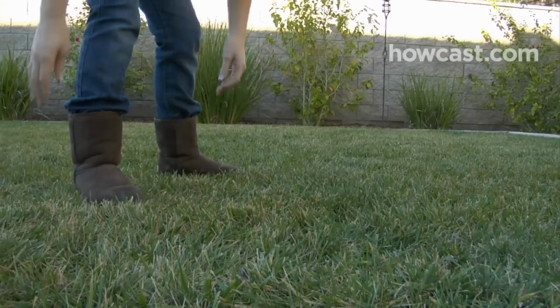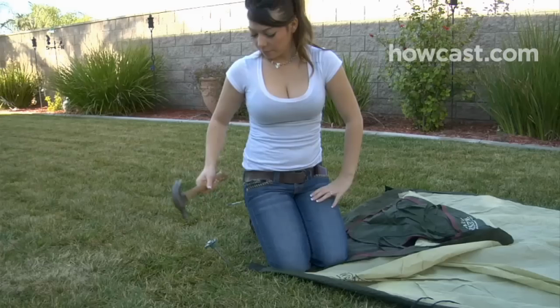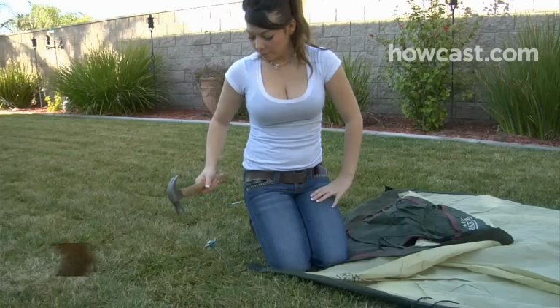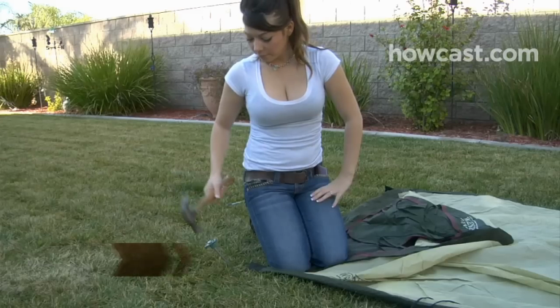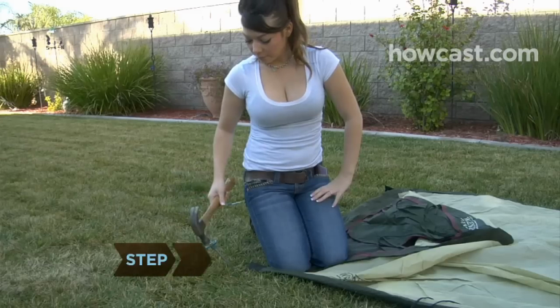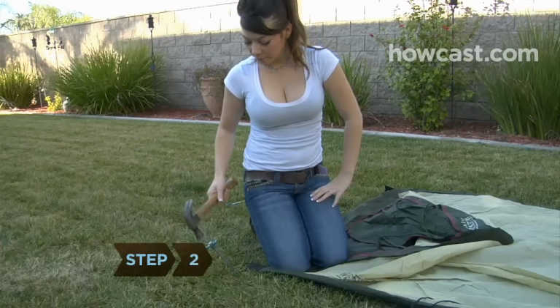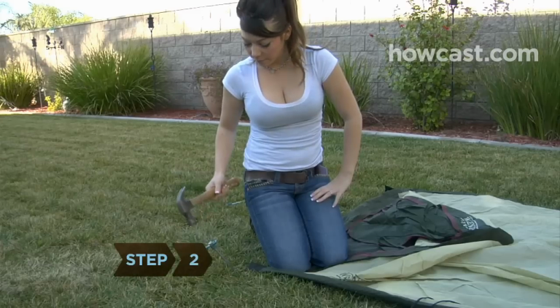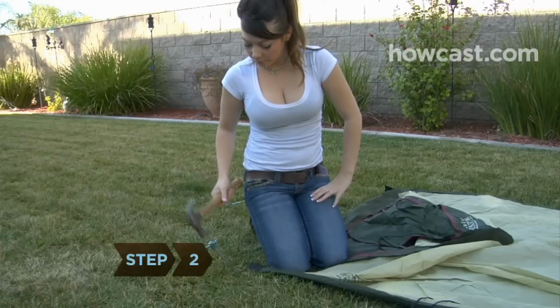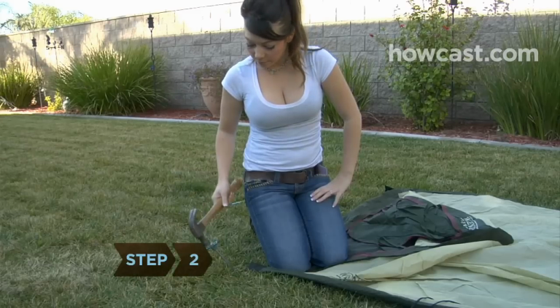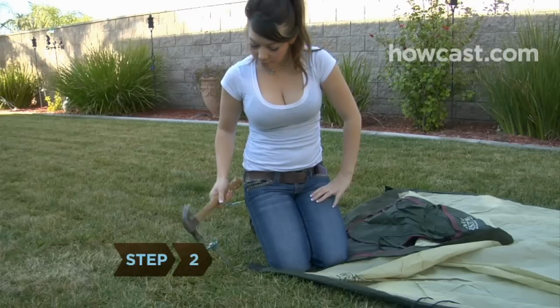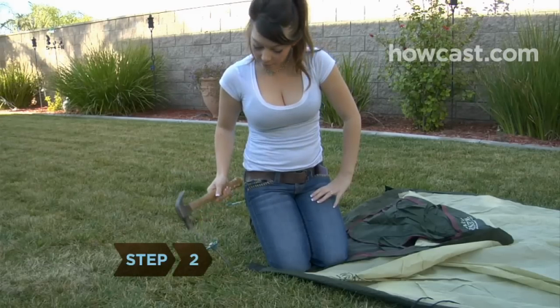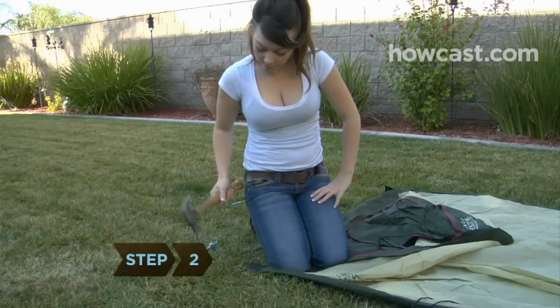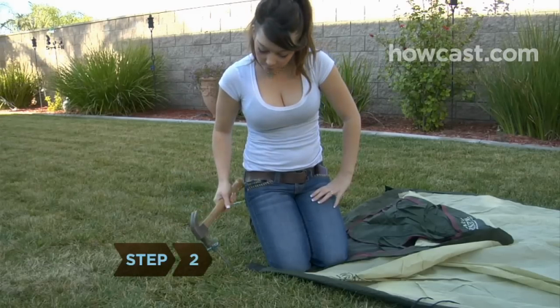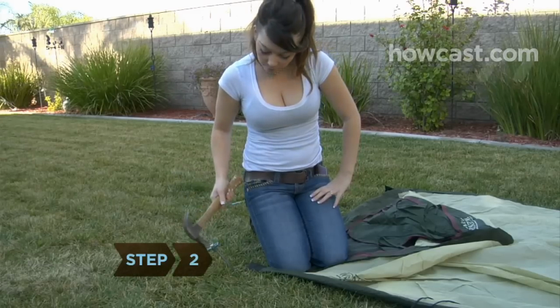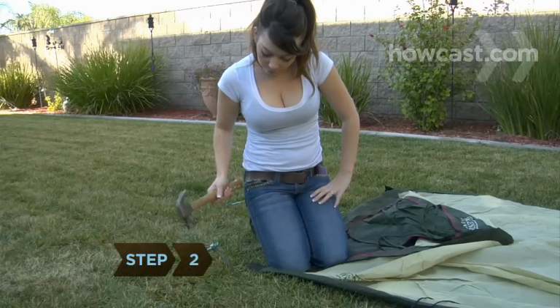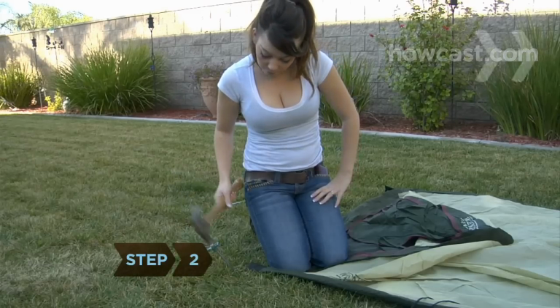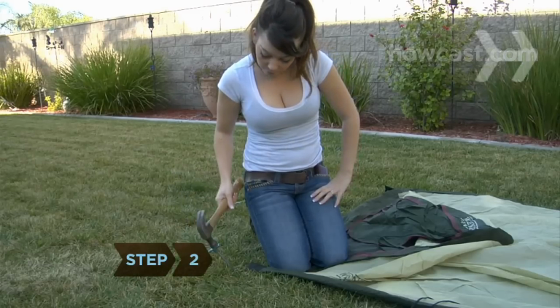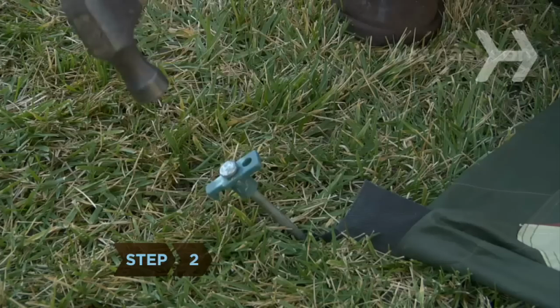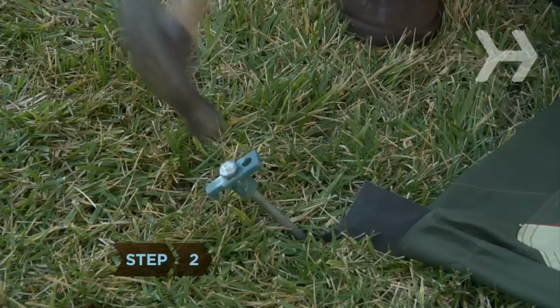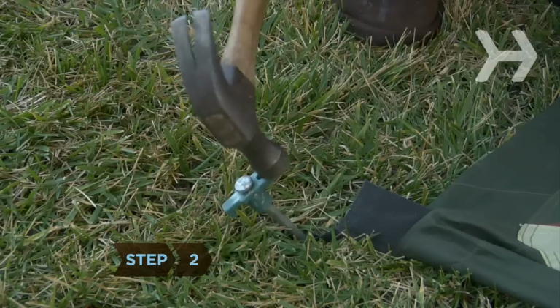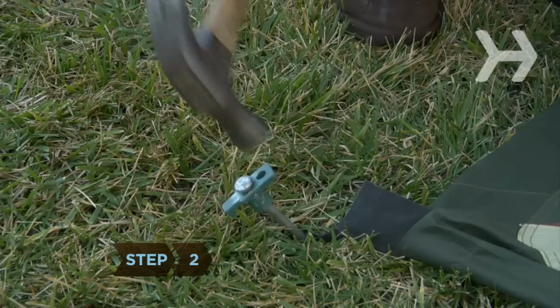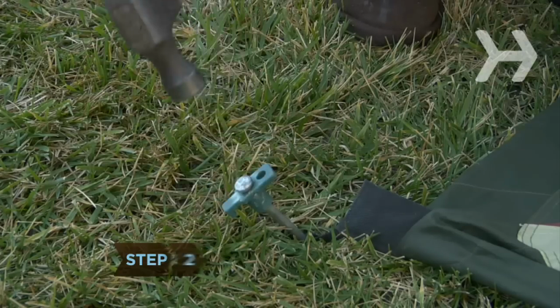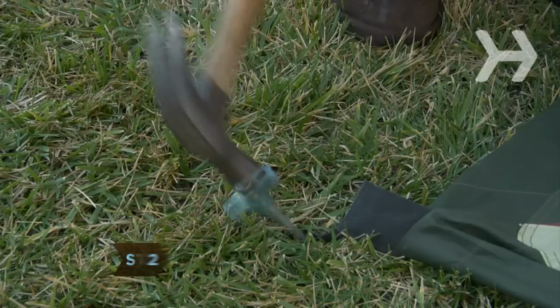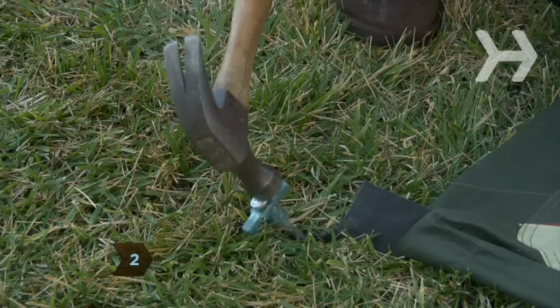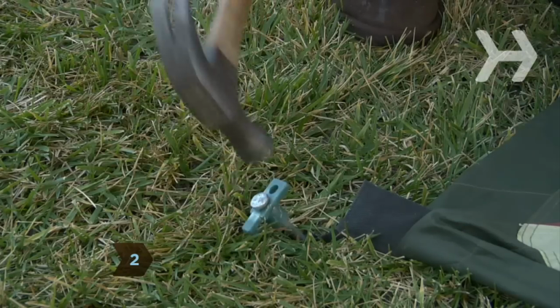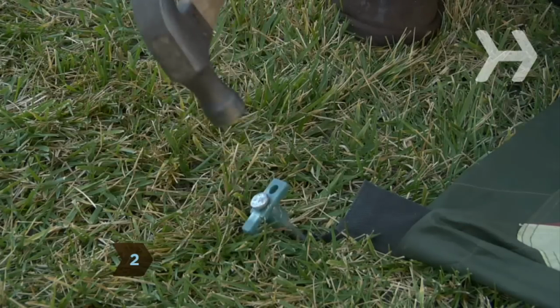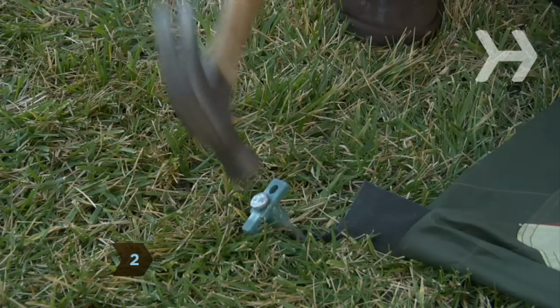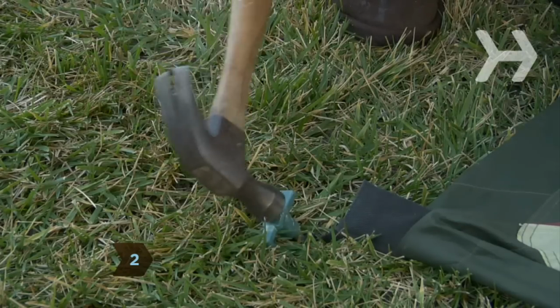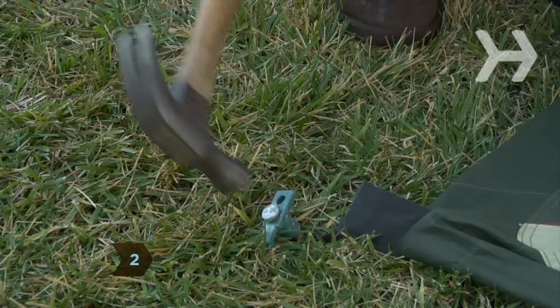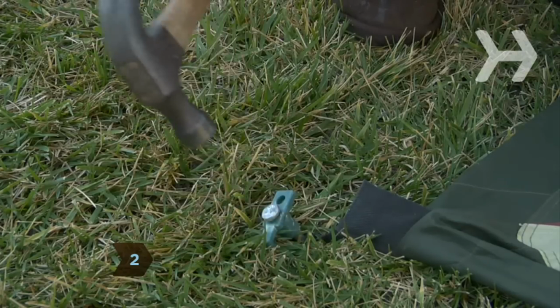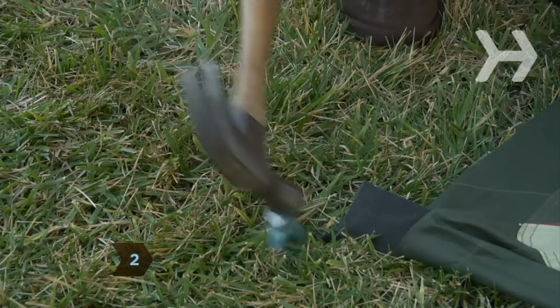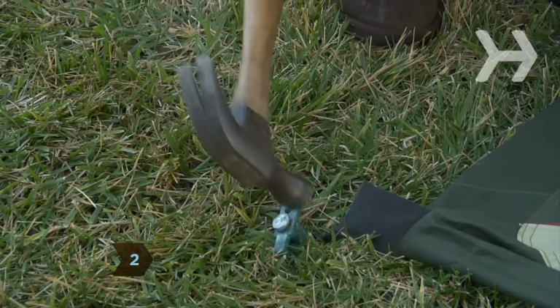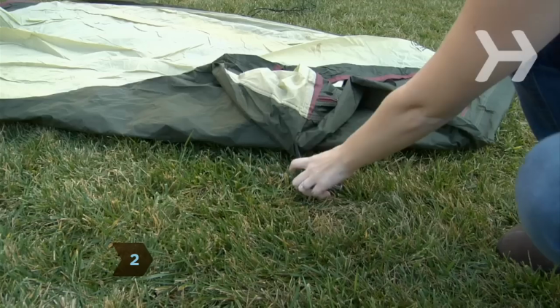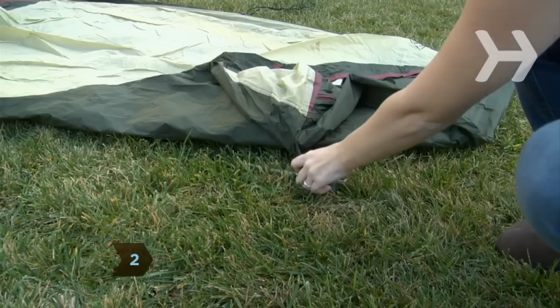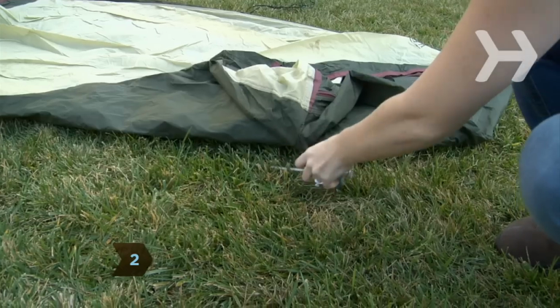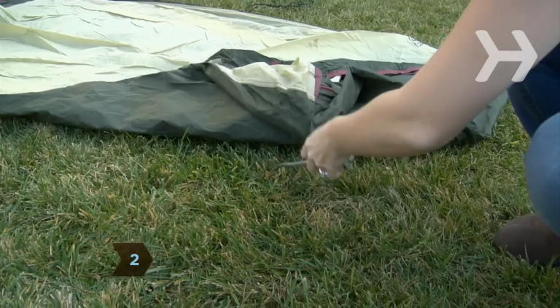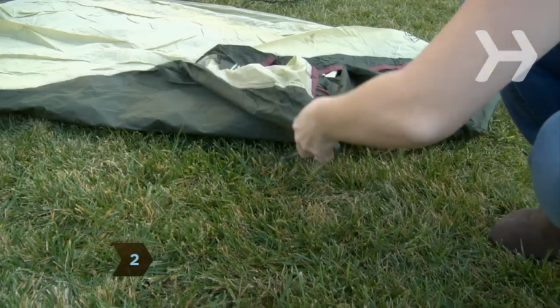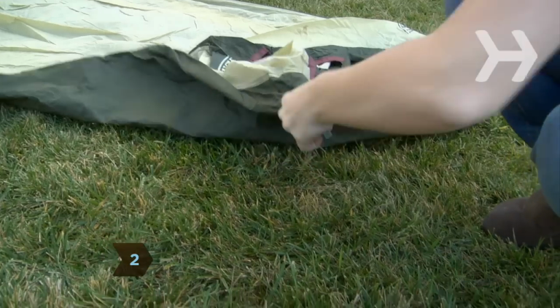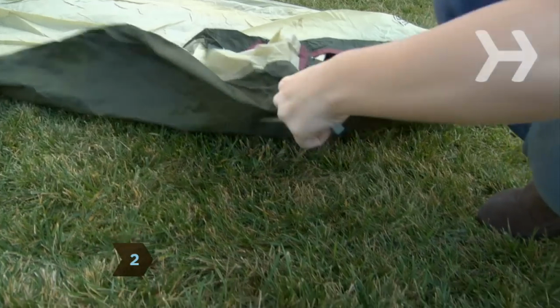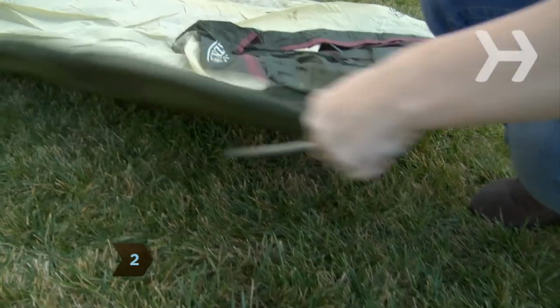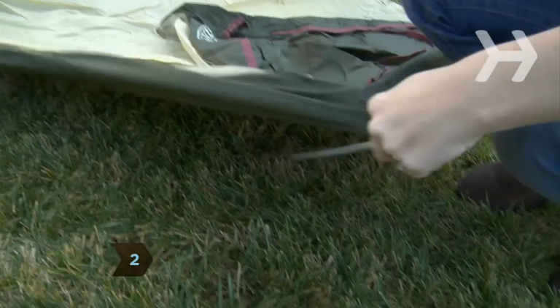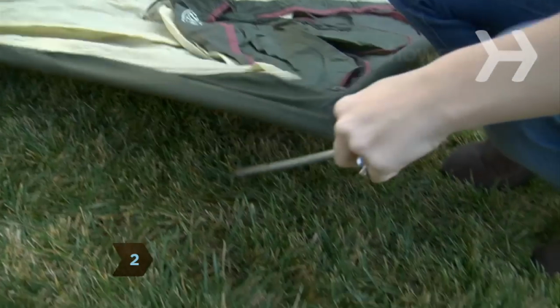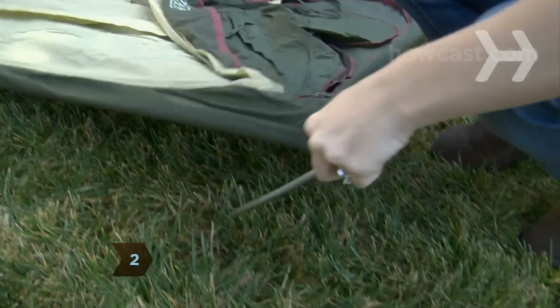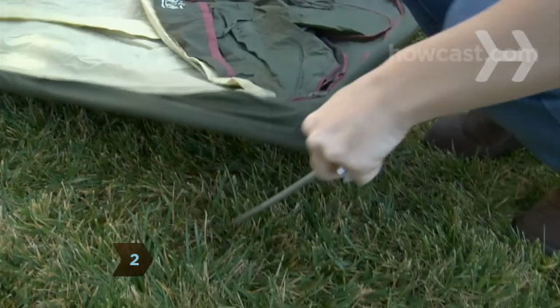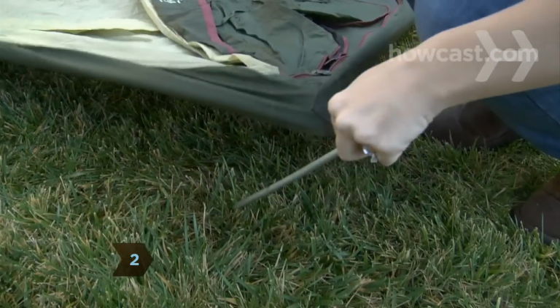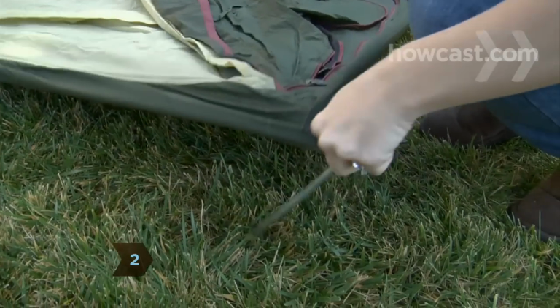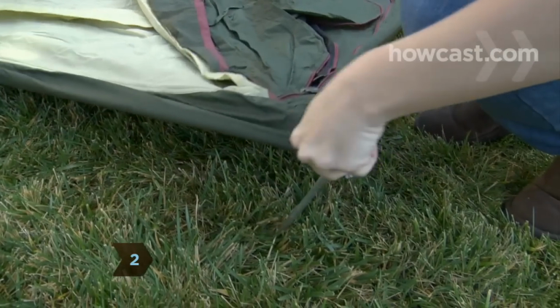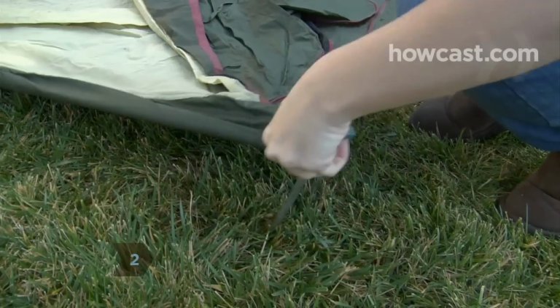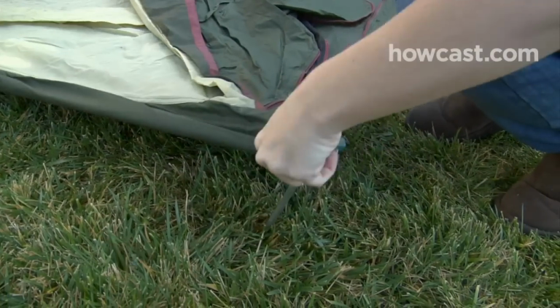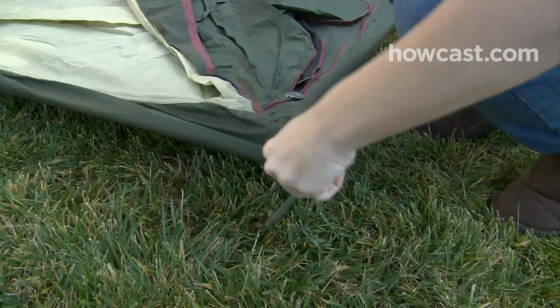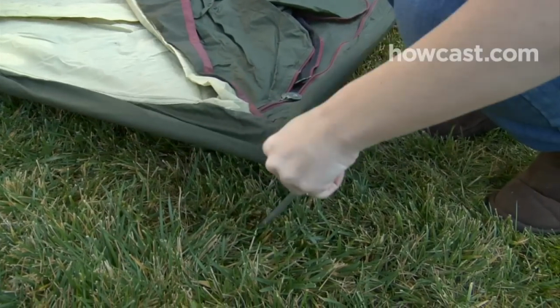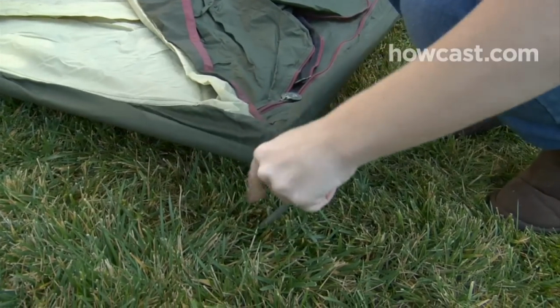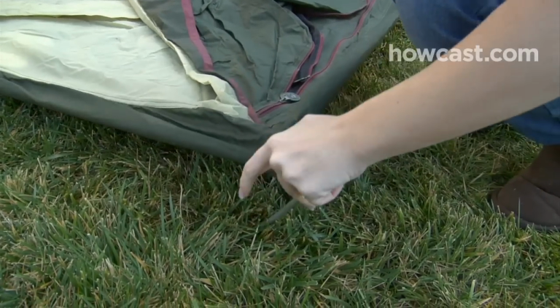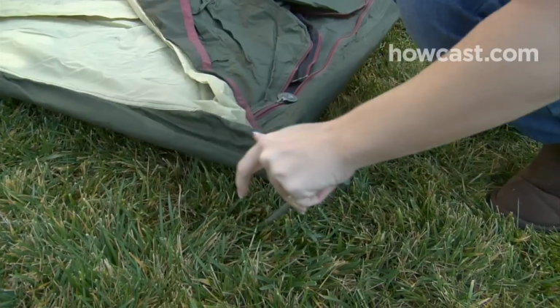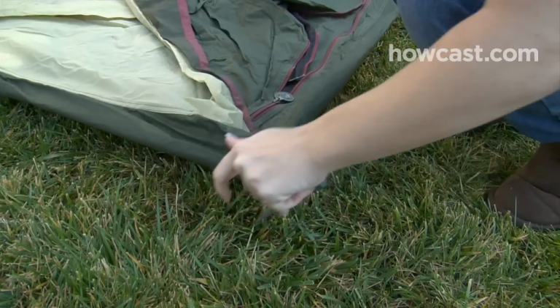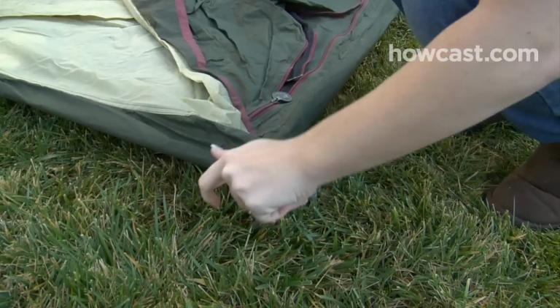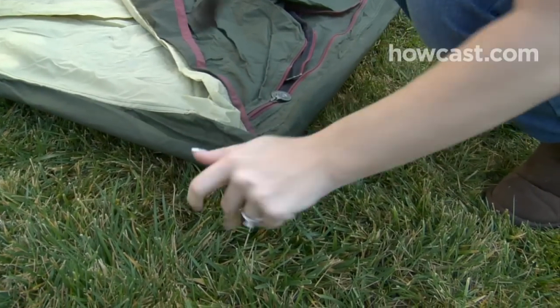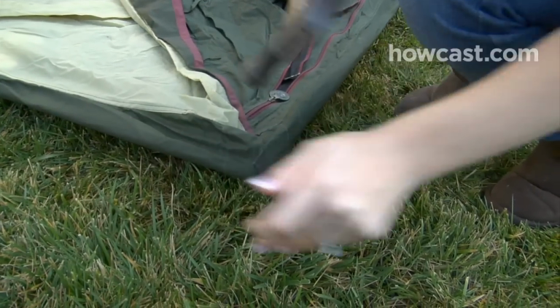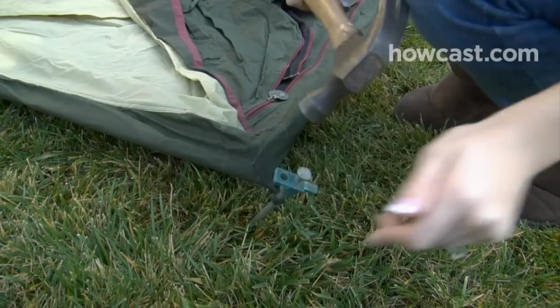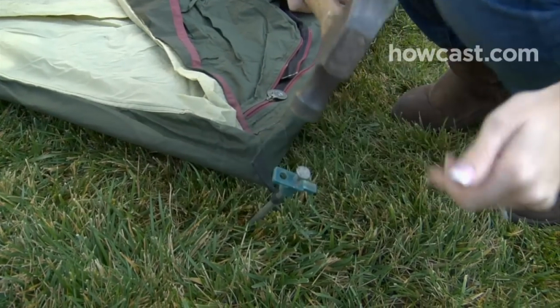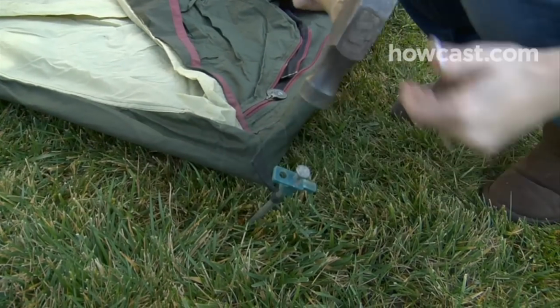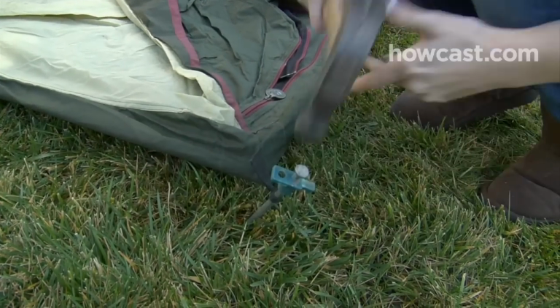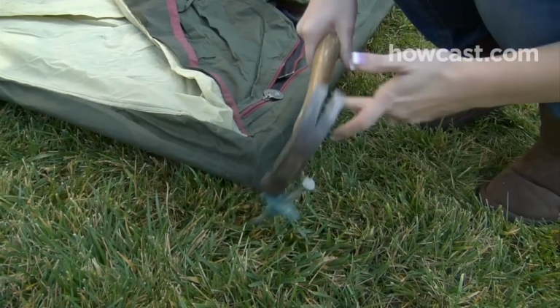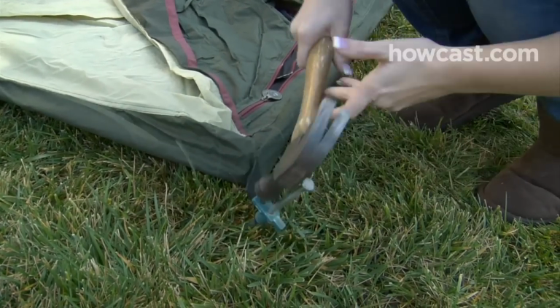Step 2. Stake down the four corners of the tent. Pull the tent tight as you hammer in each stake at a 45-degree angle.